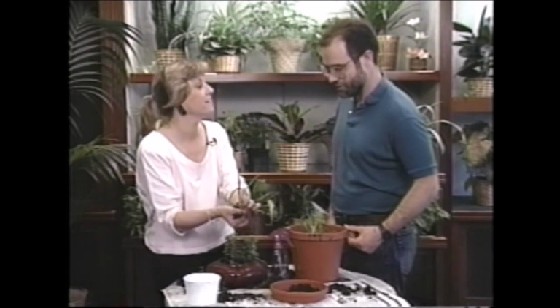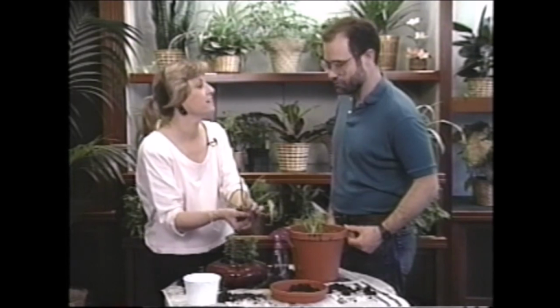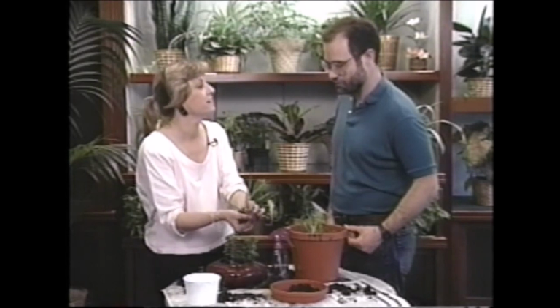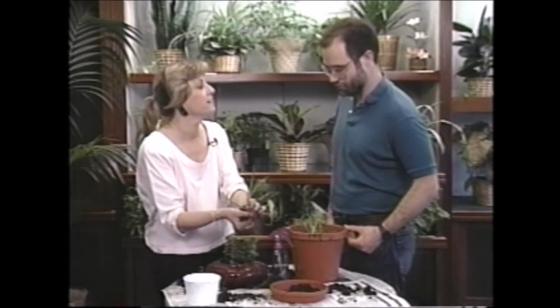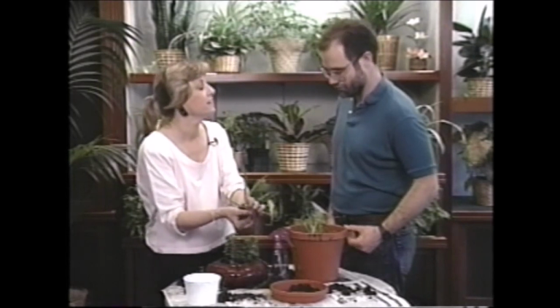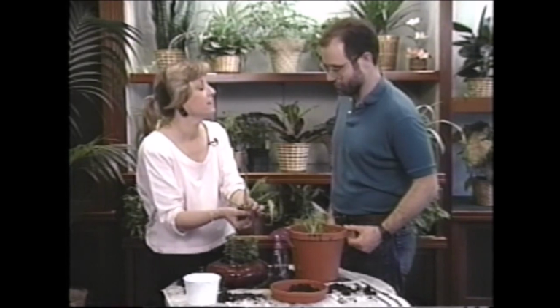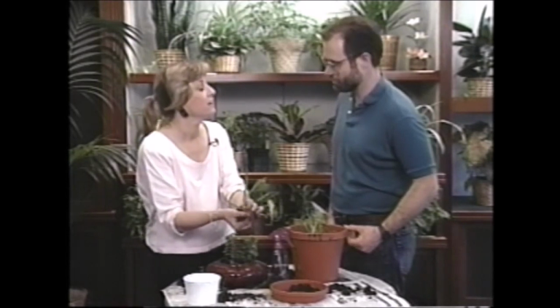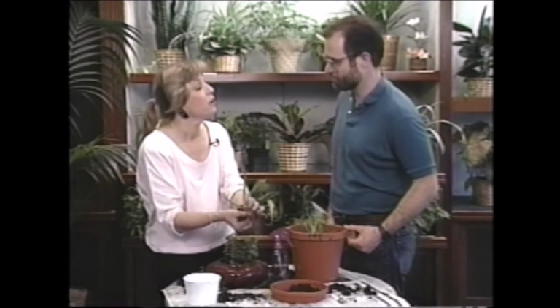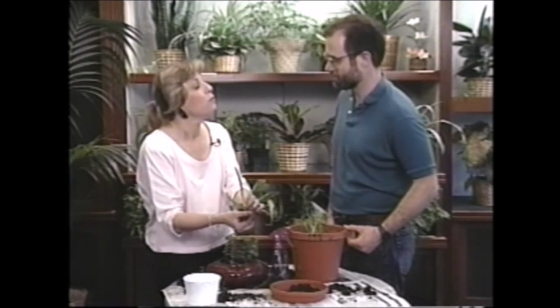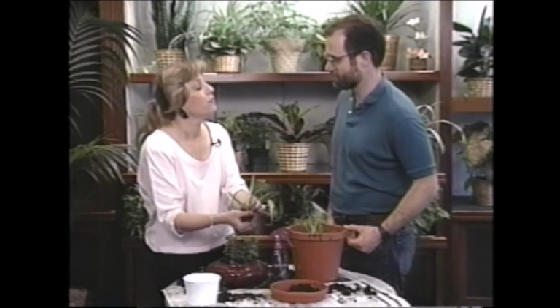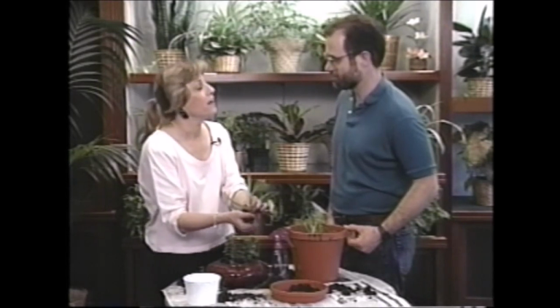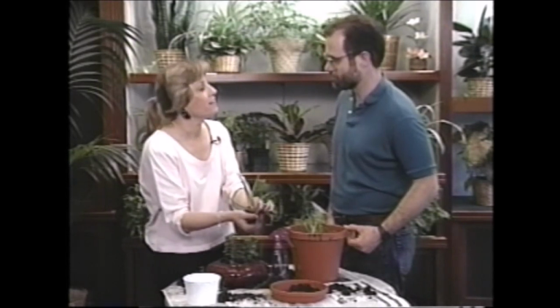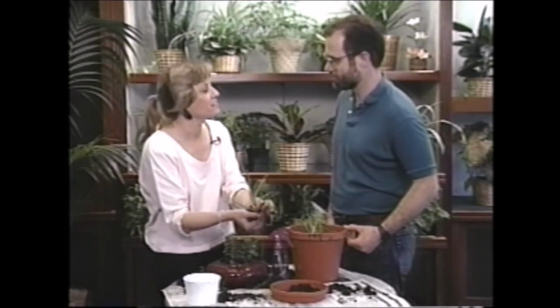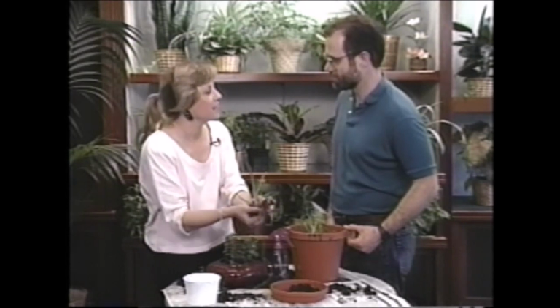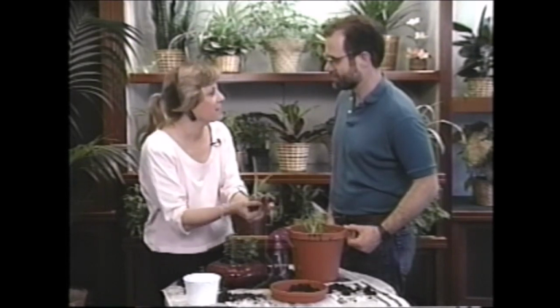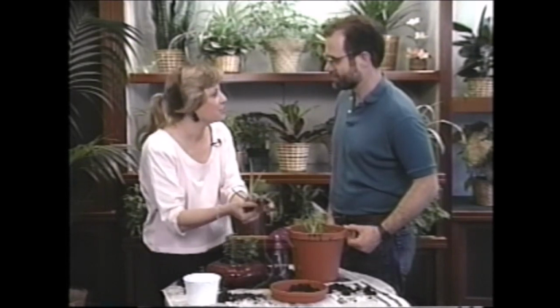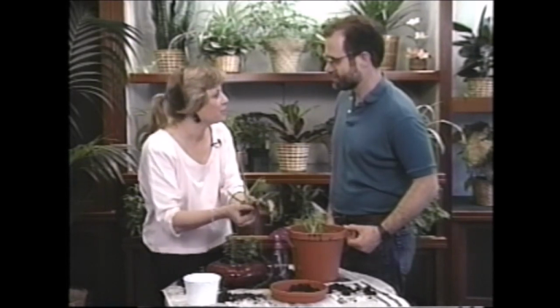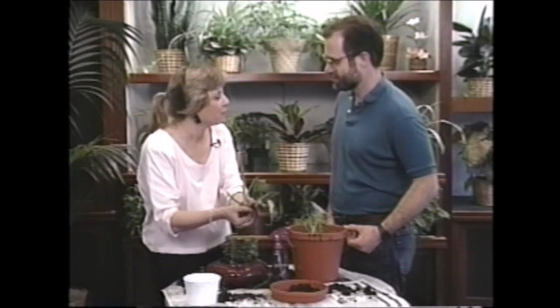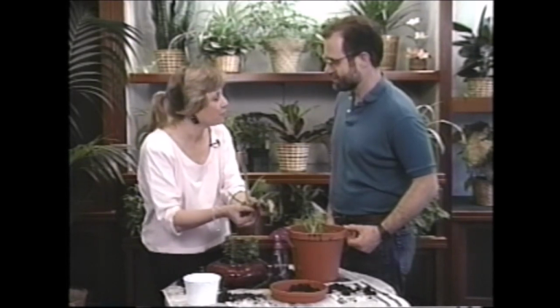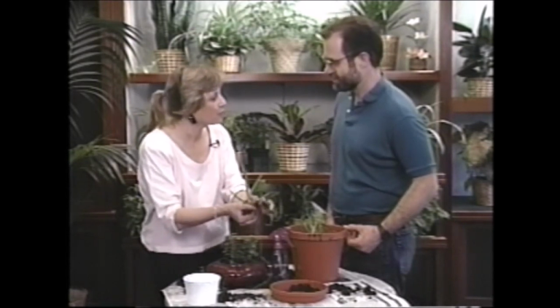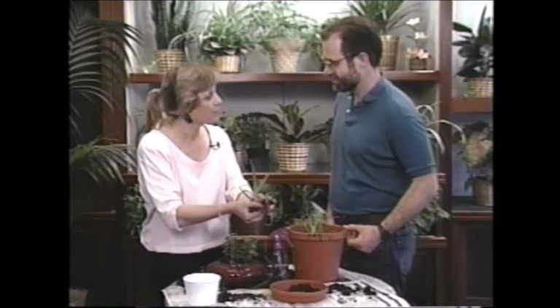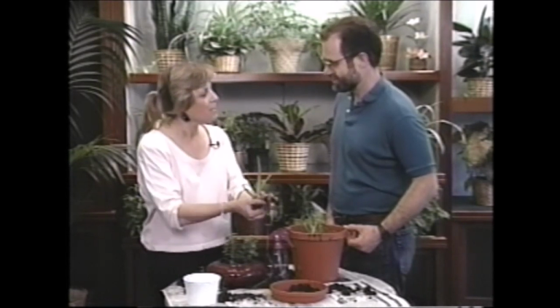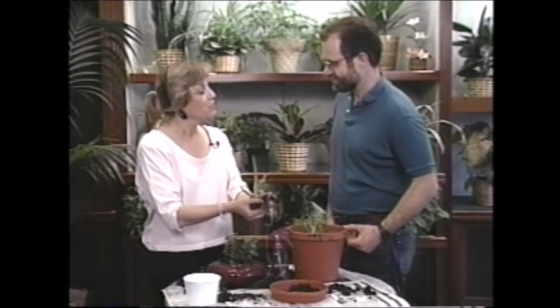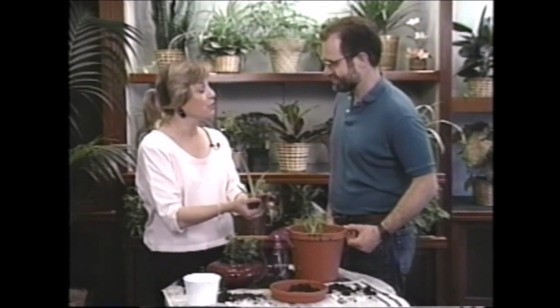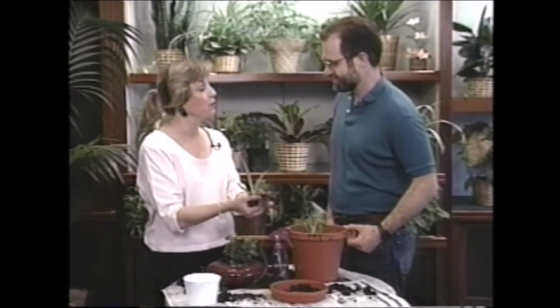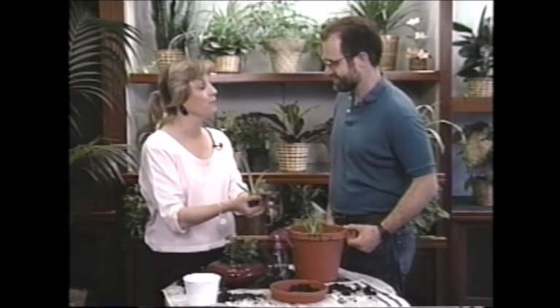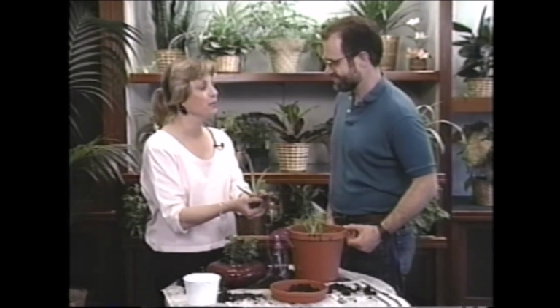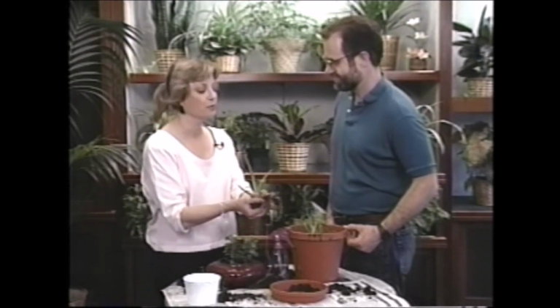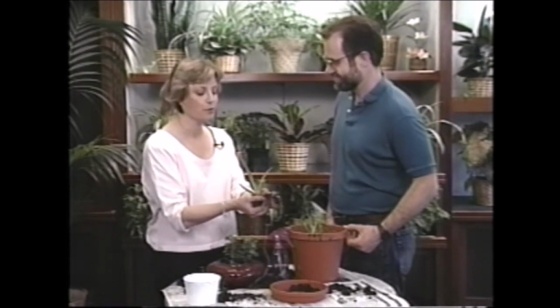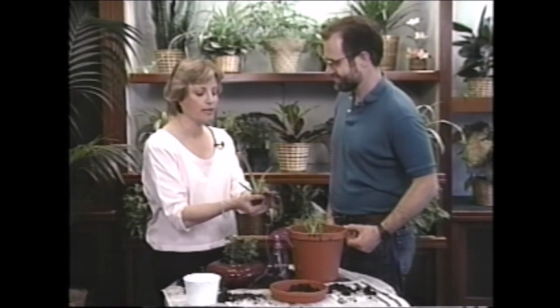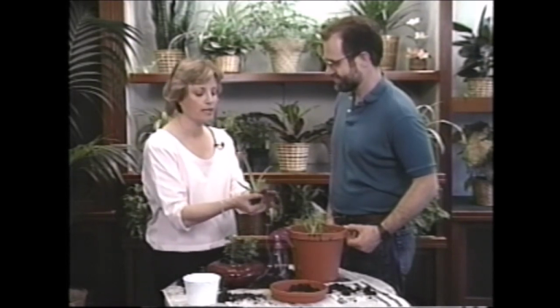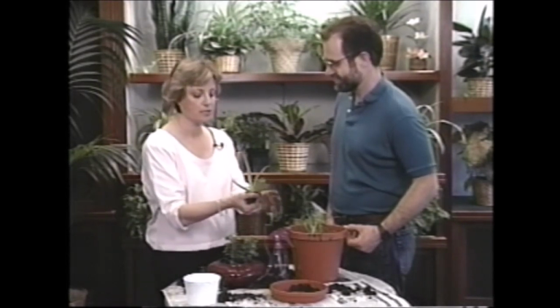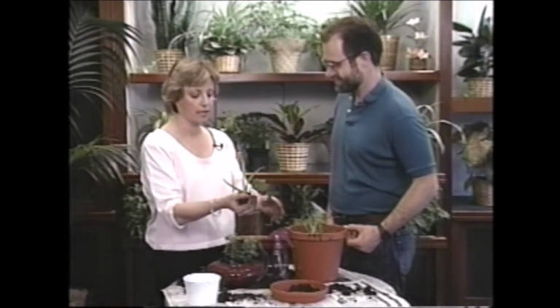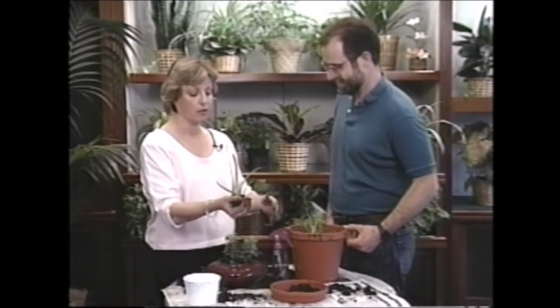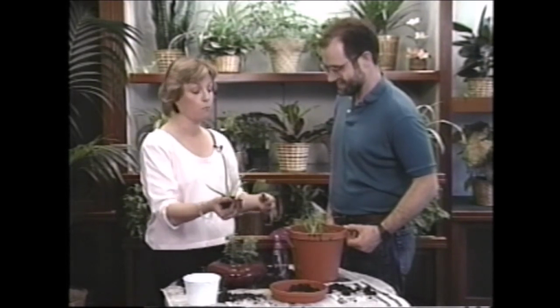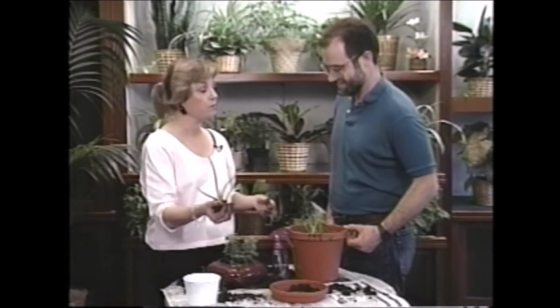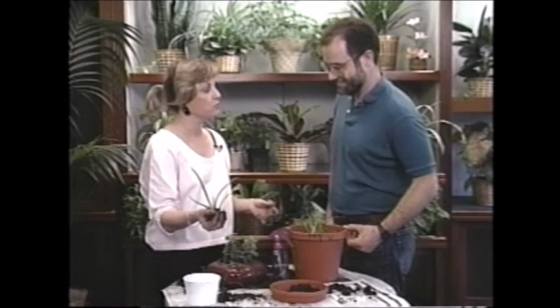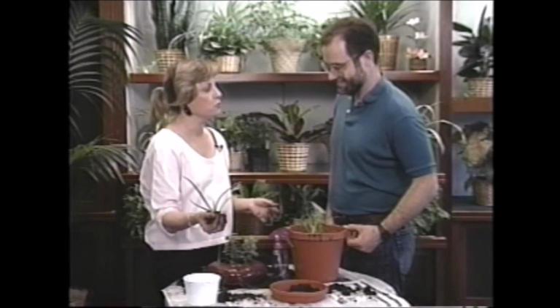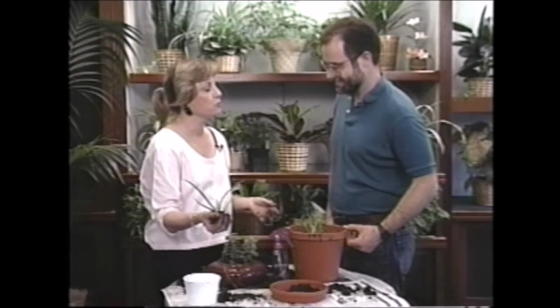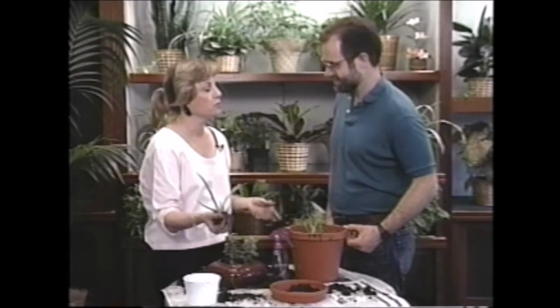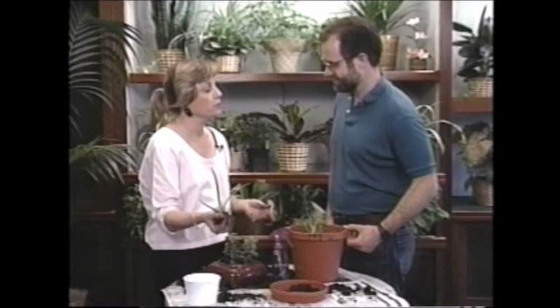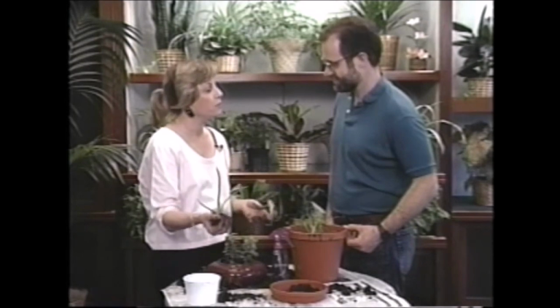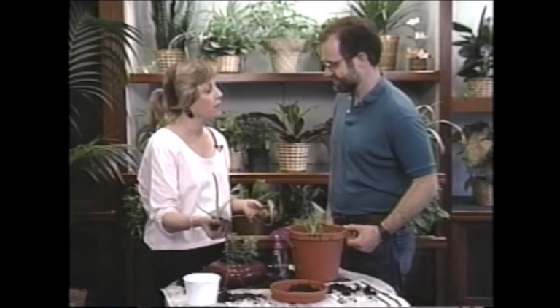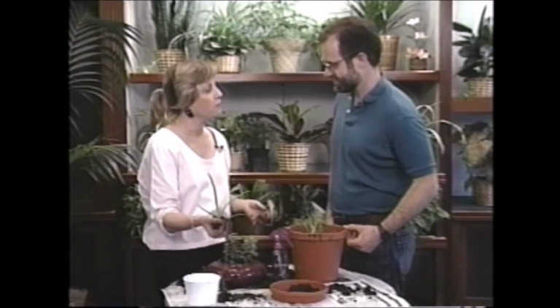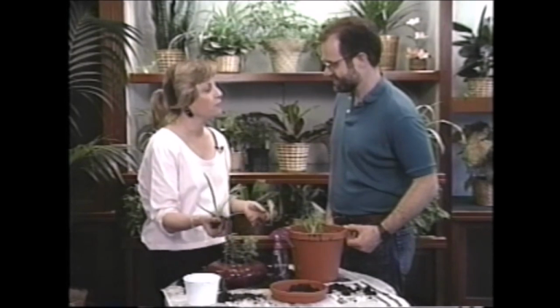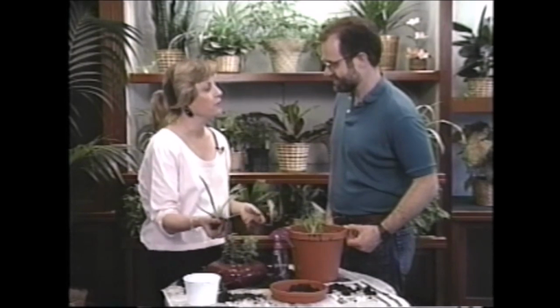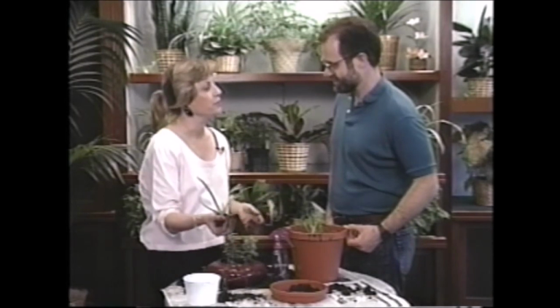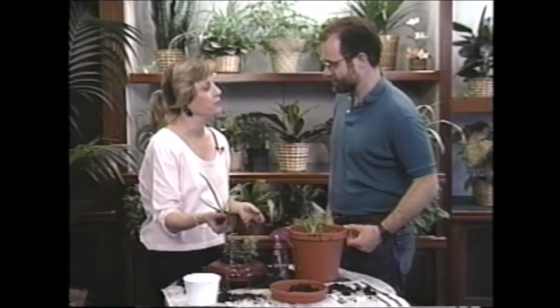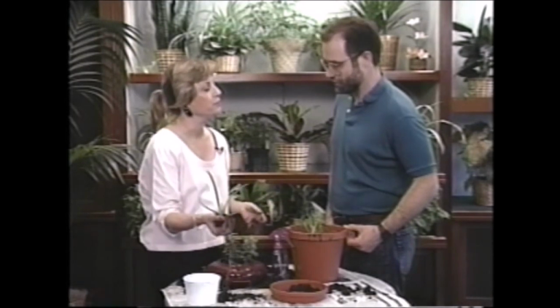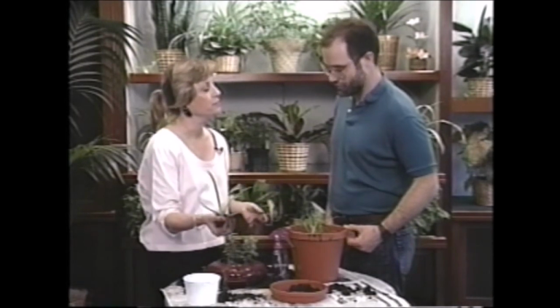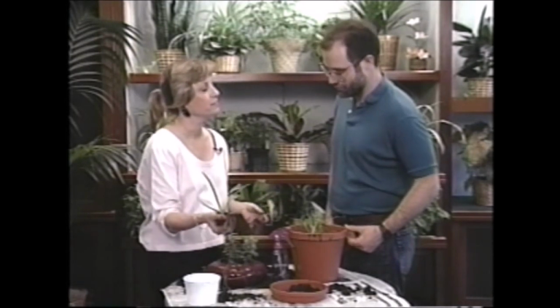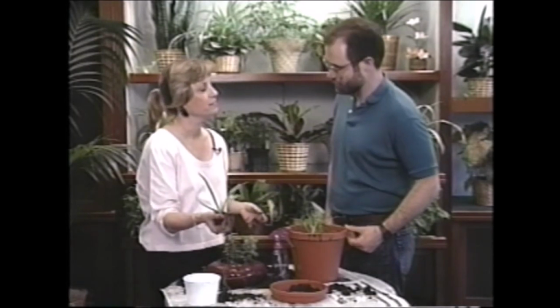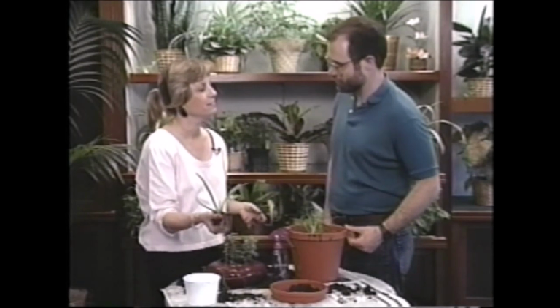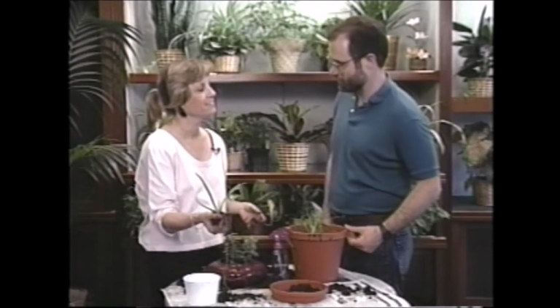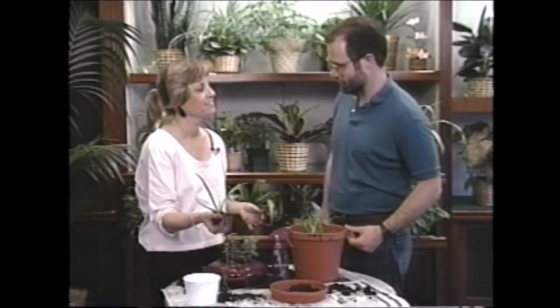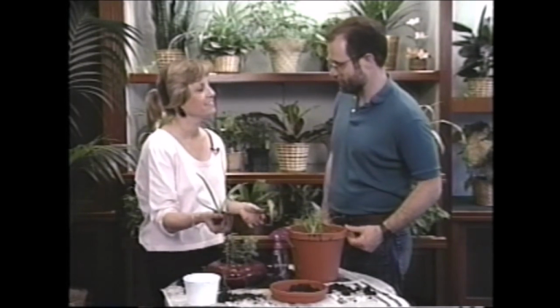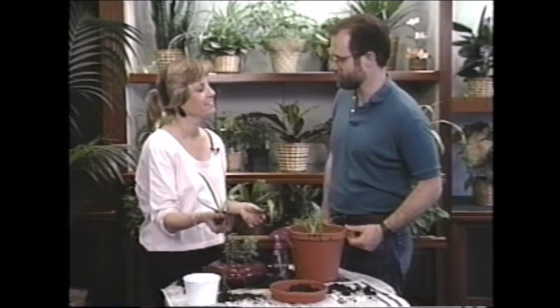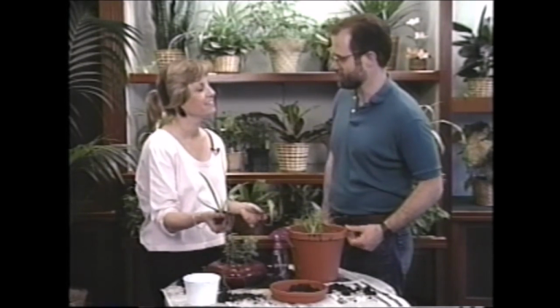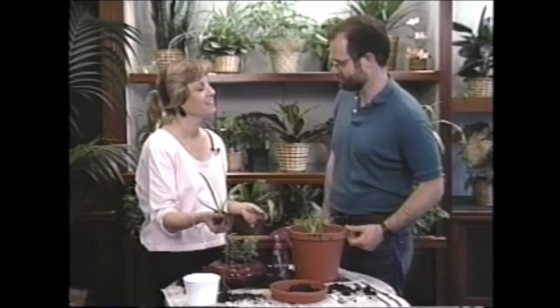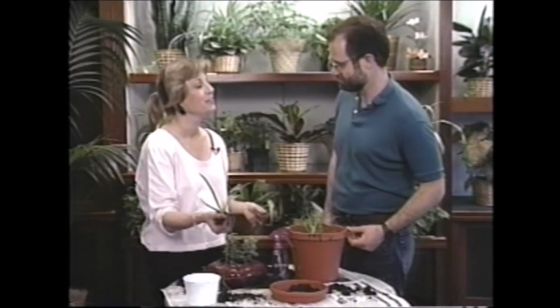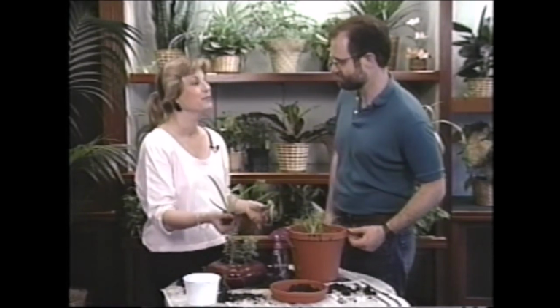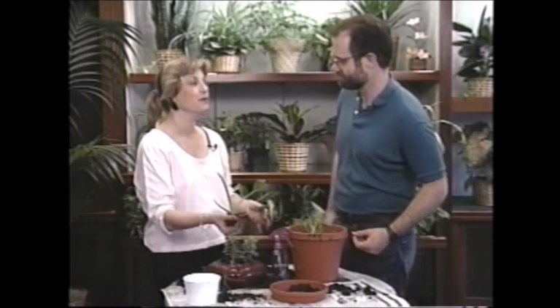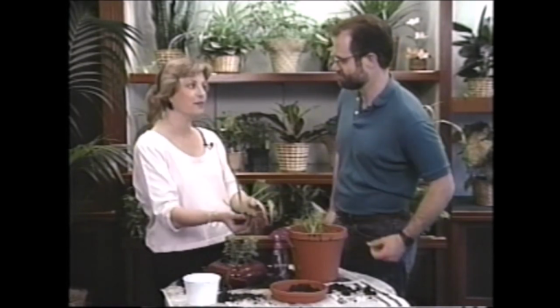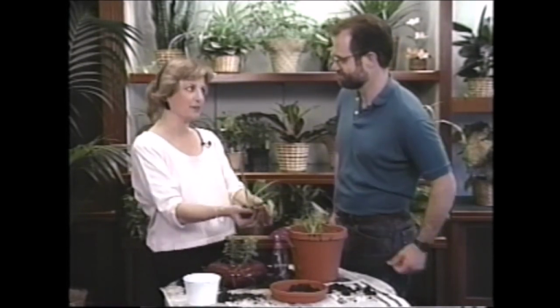Well, thanks a lot Jerry for showing me your plants — I hope these do really well for you. Thank you Liz, thanks for having me. You're welcome.